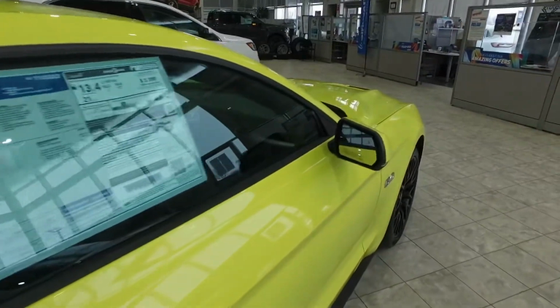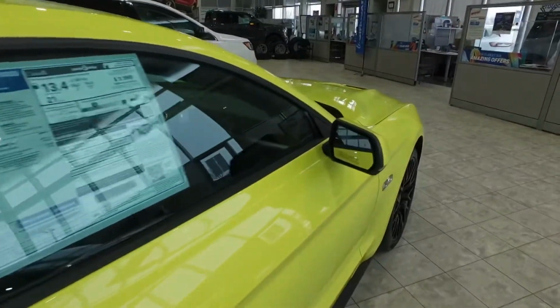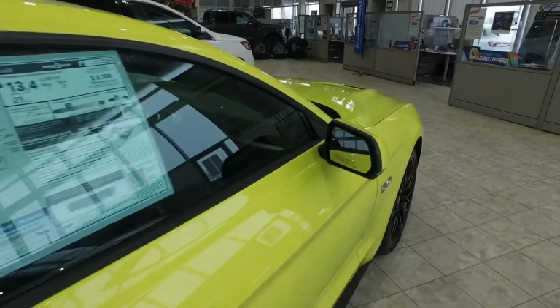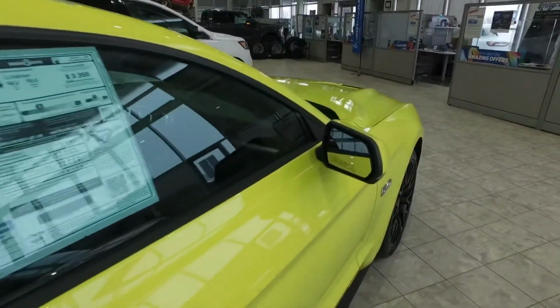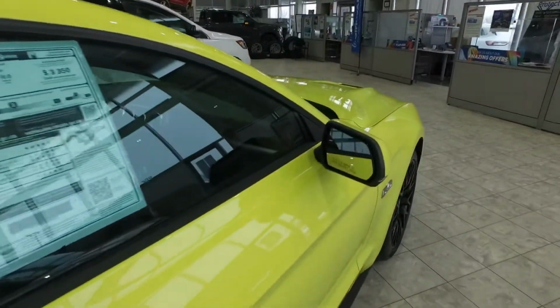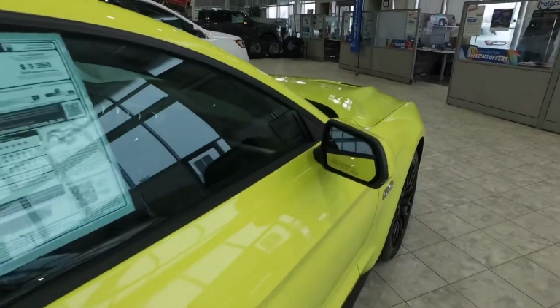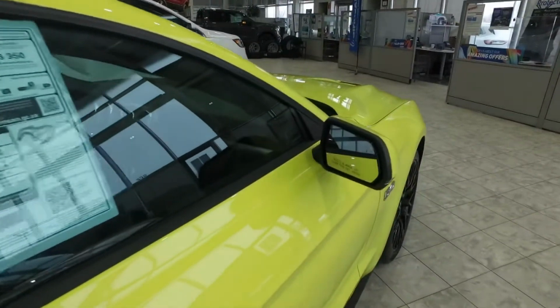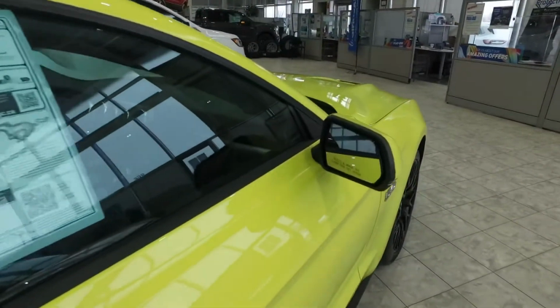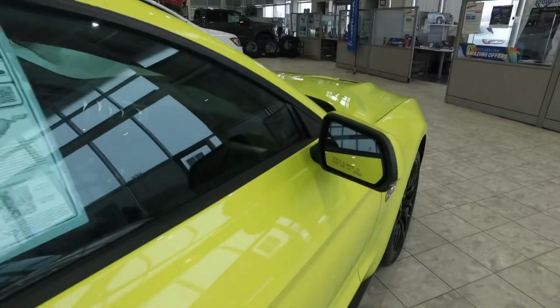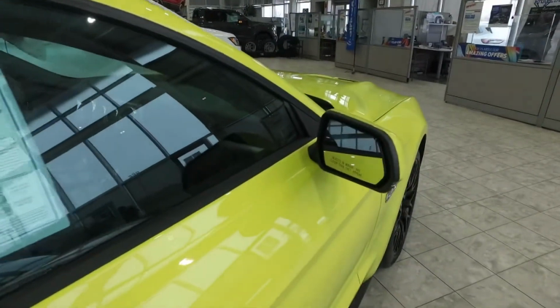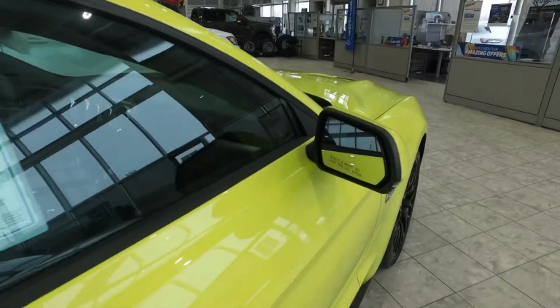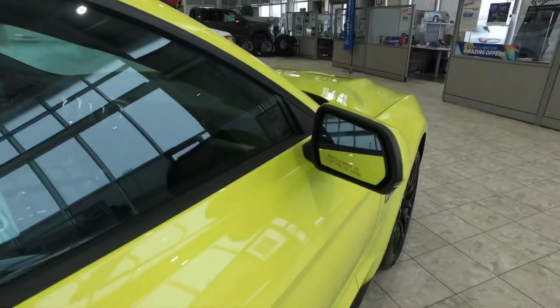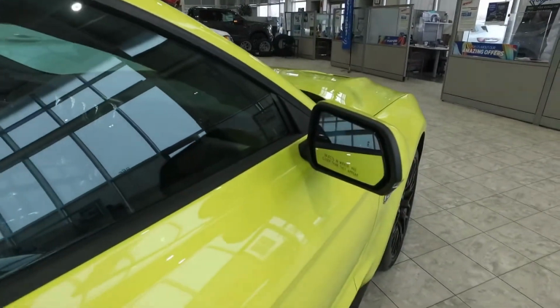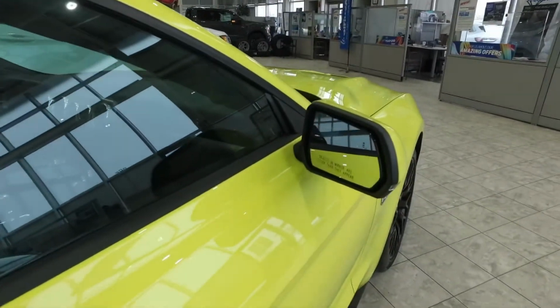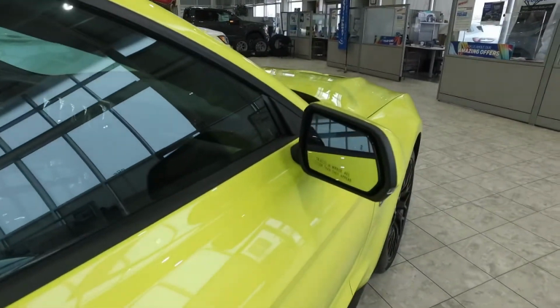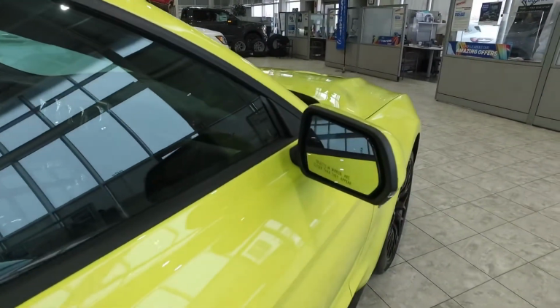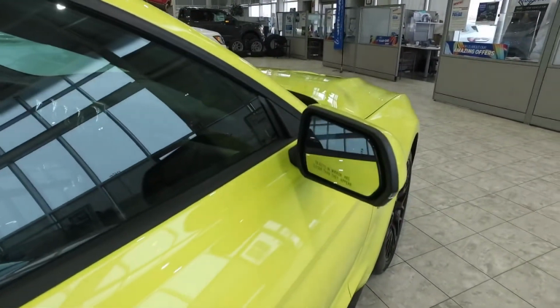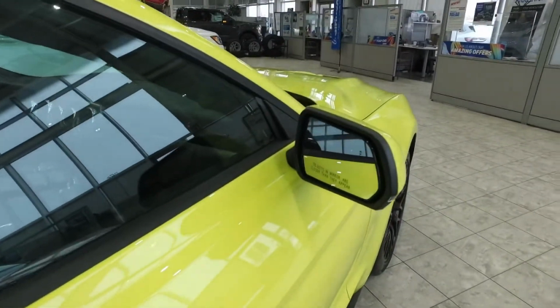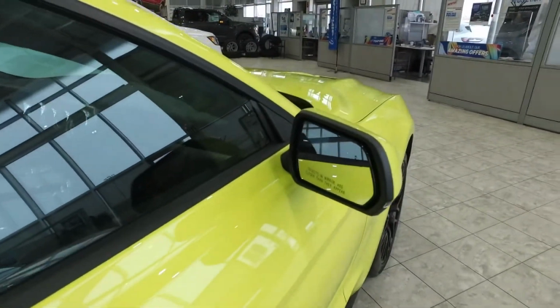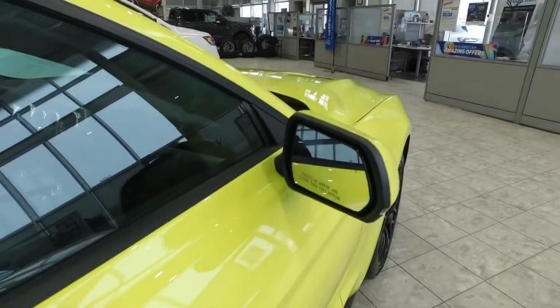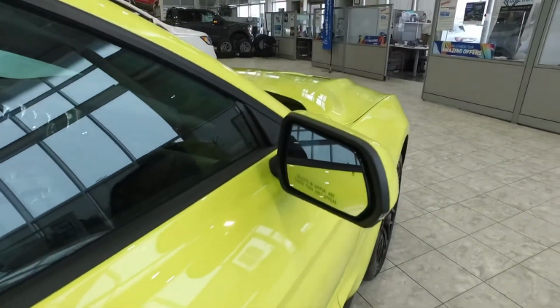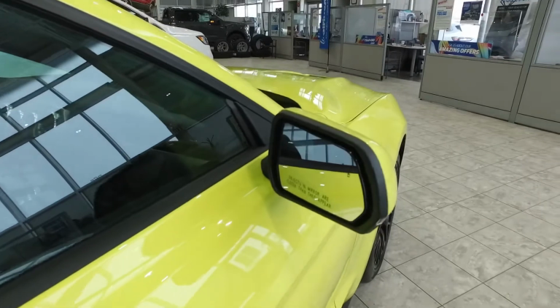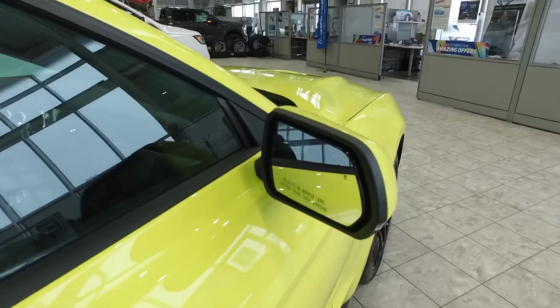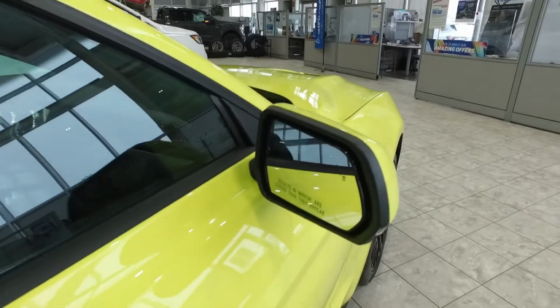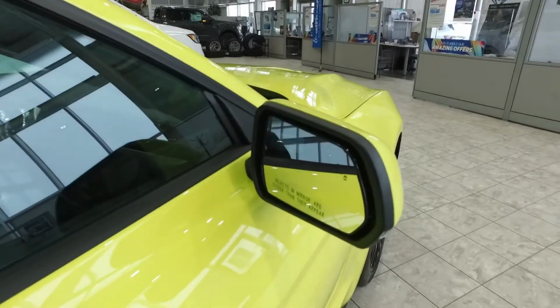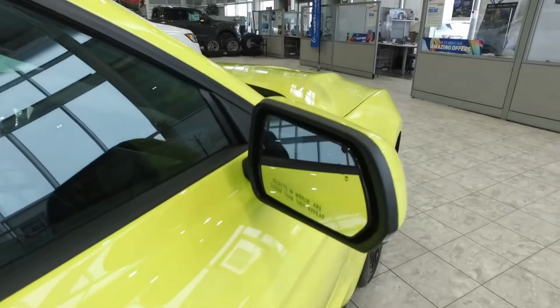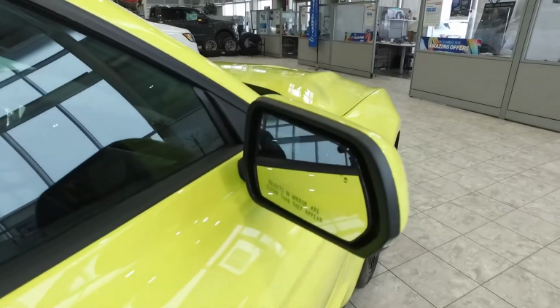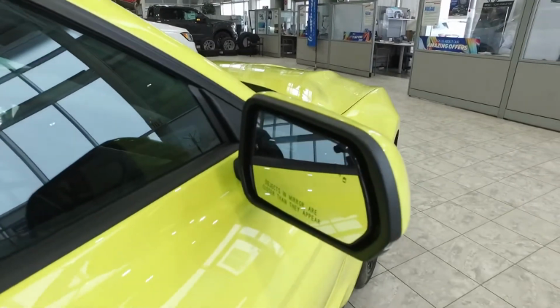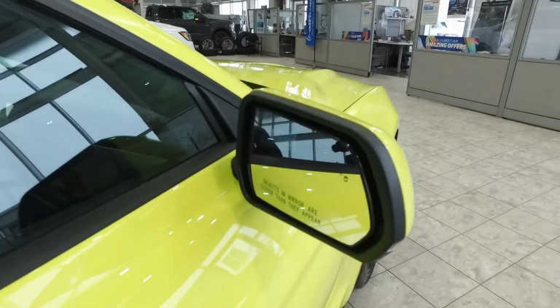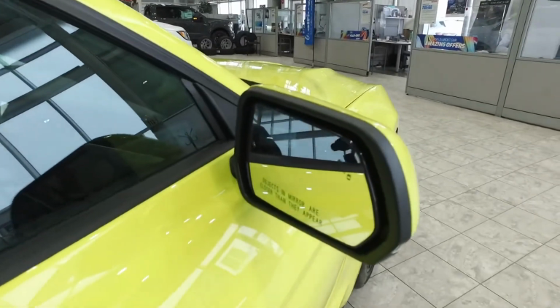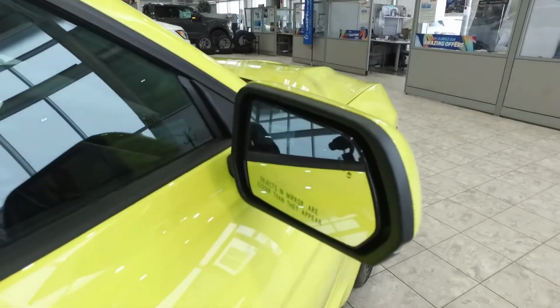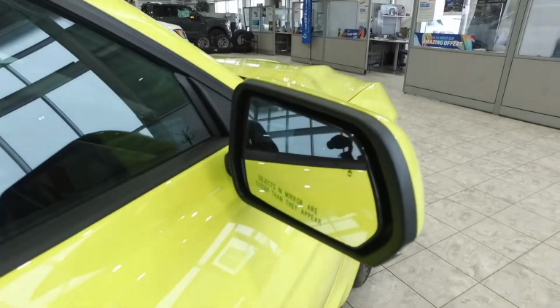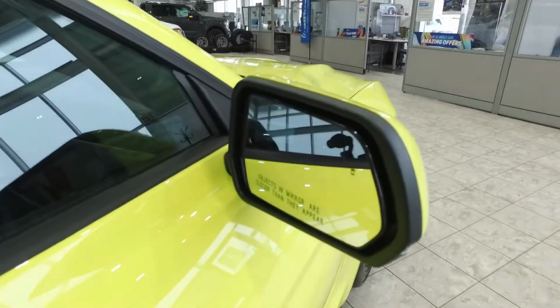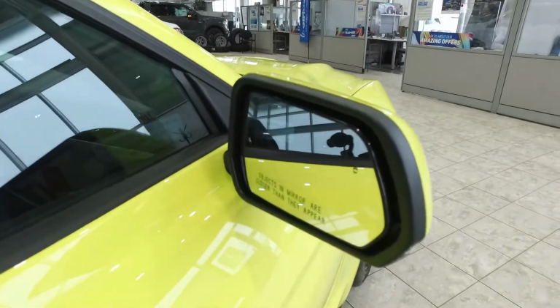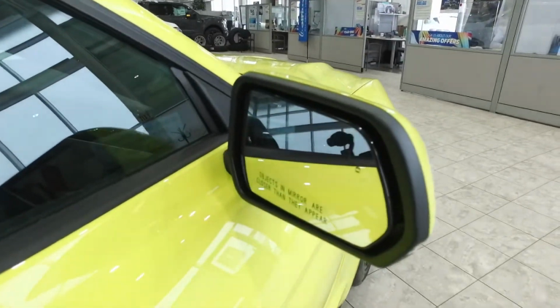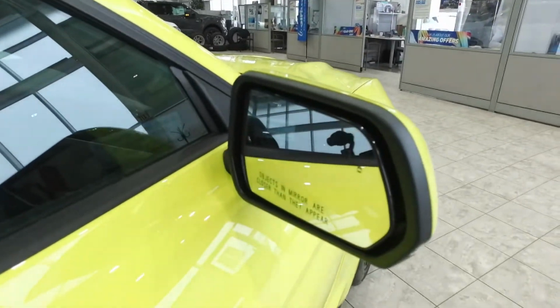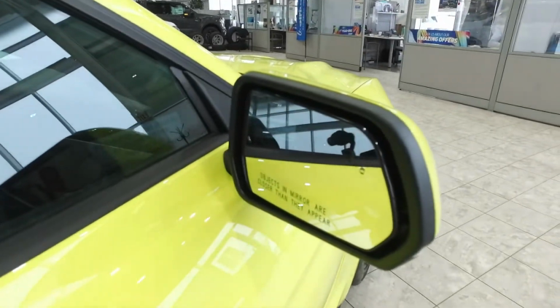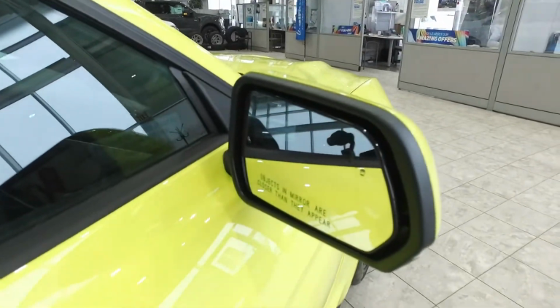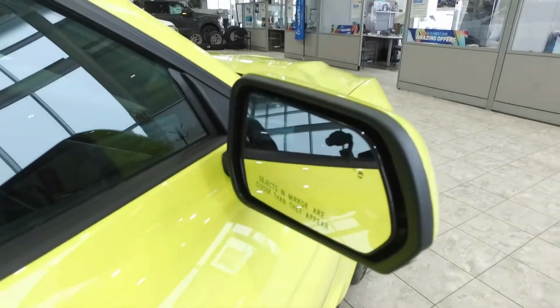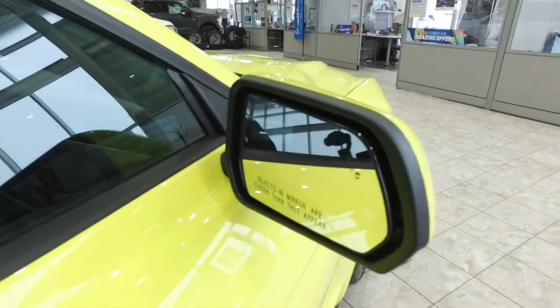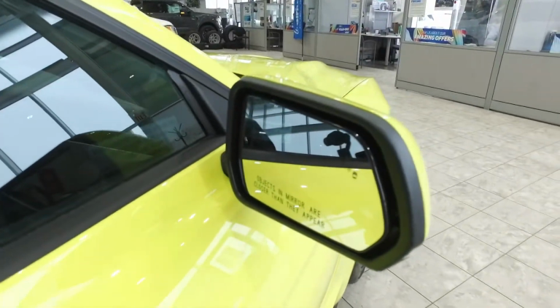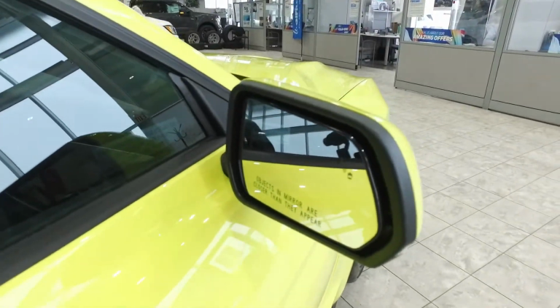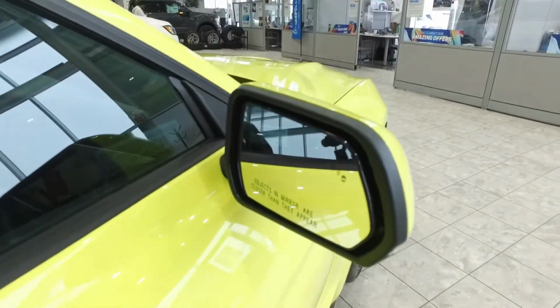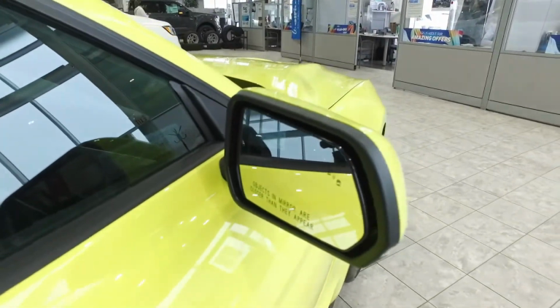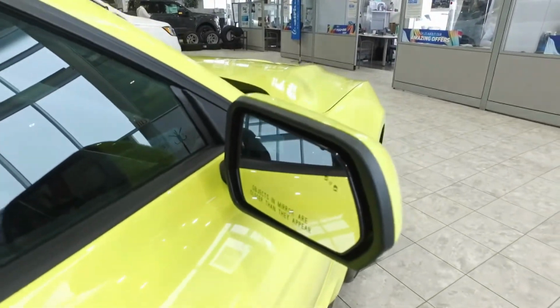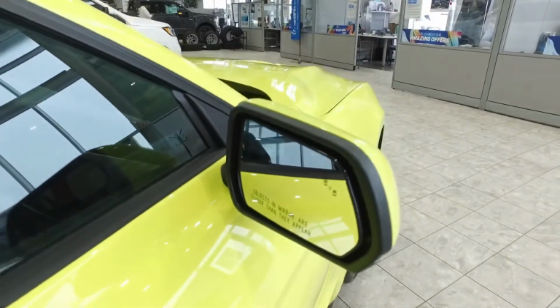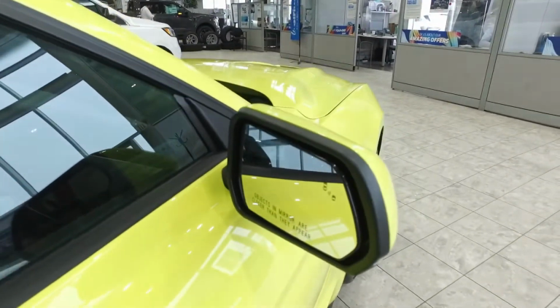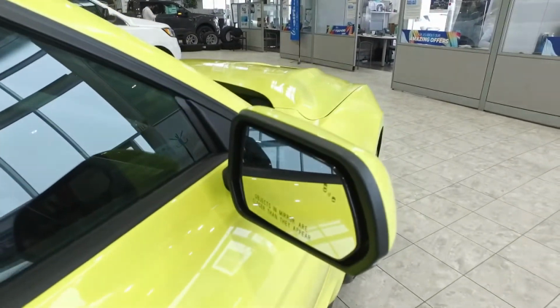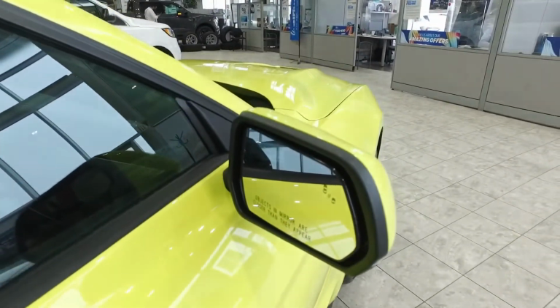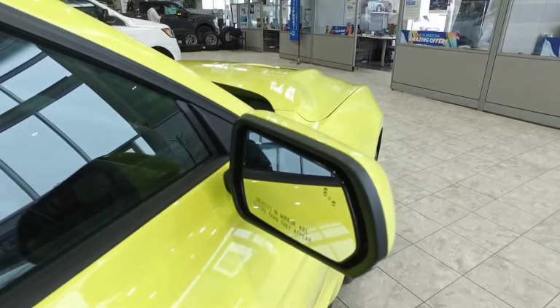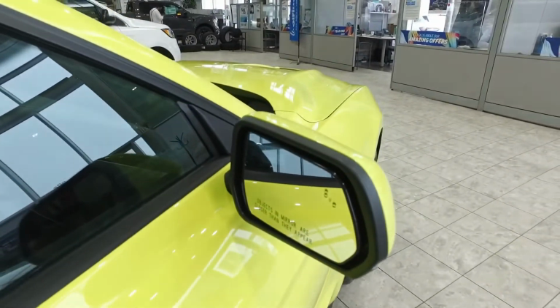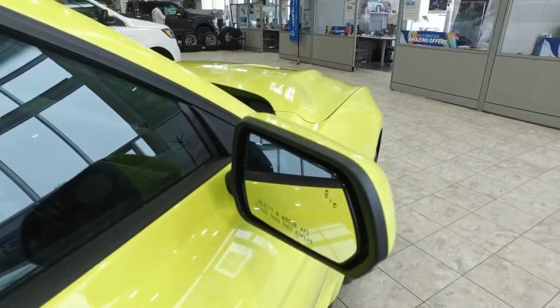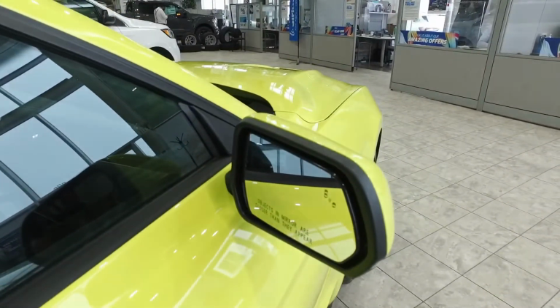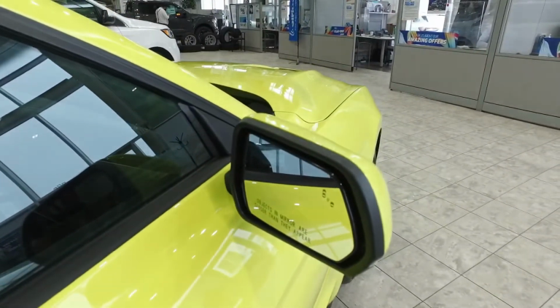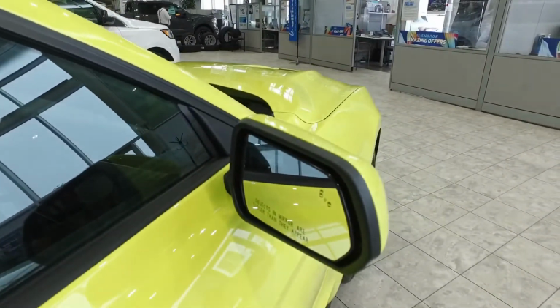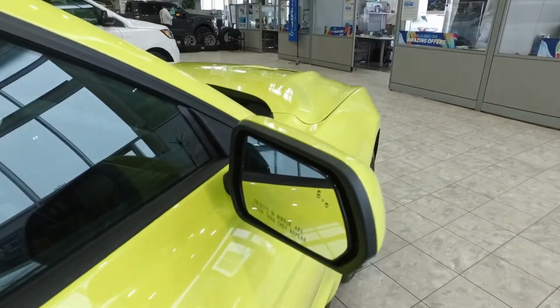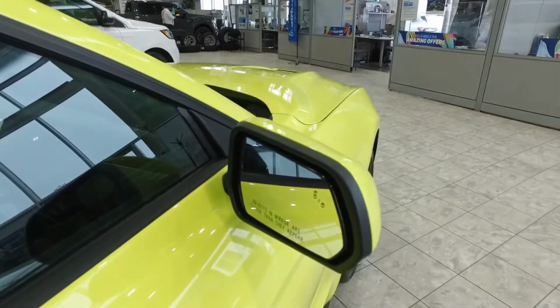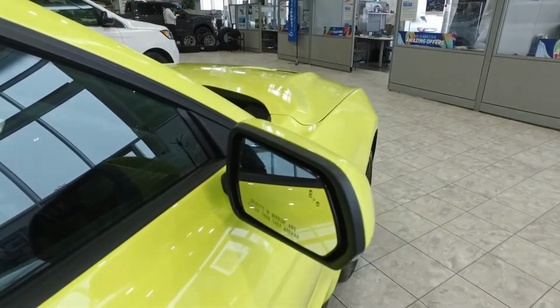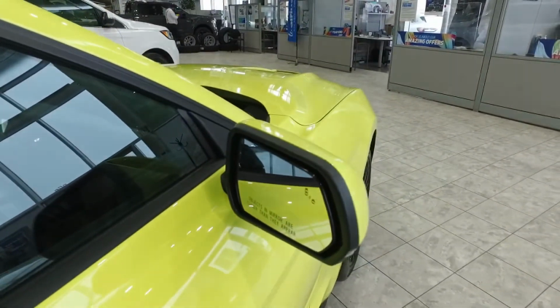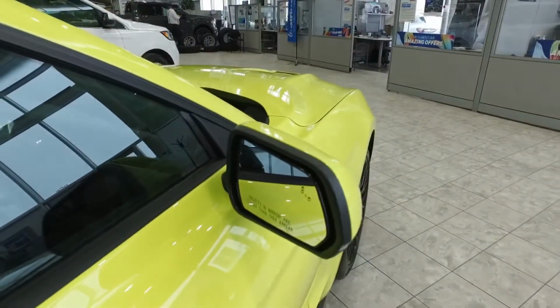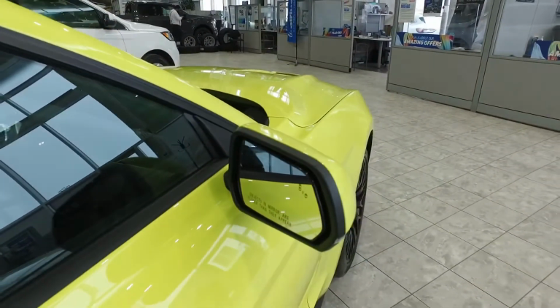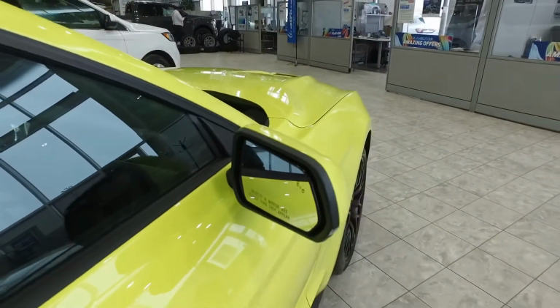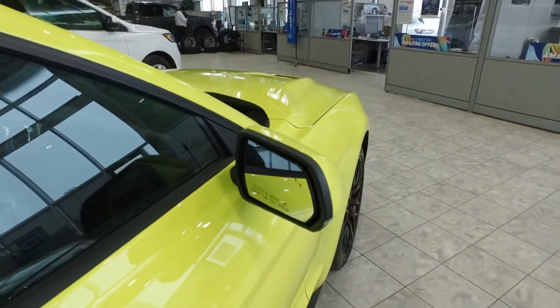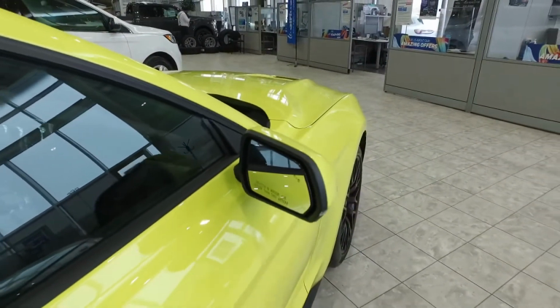The rearview mirrors are integrated with a blind spot information system, which lights up if anyone is in your blind spot.